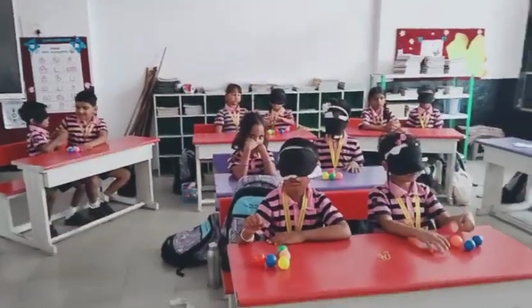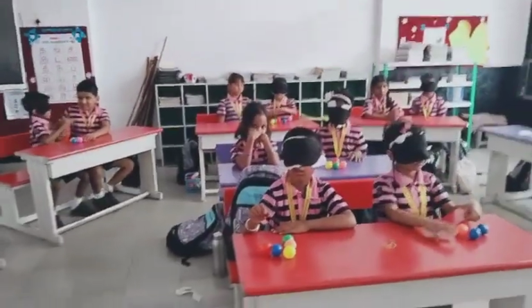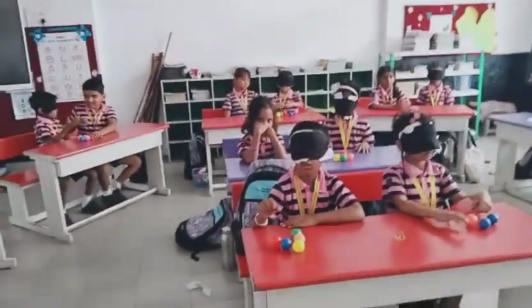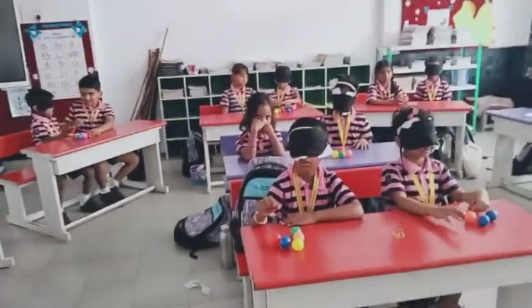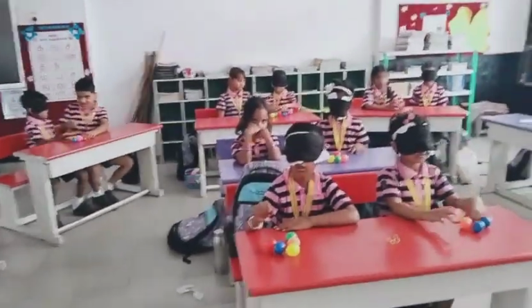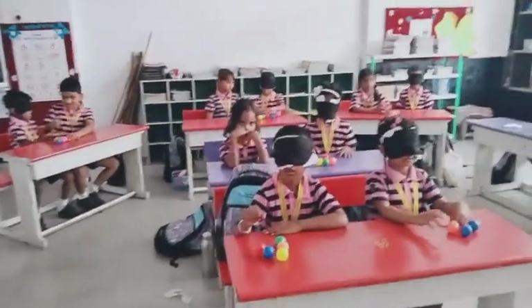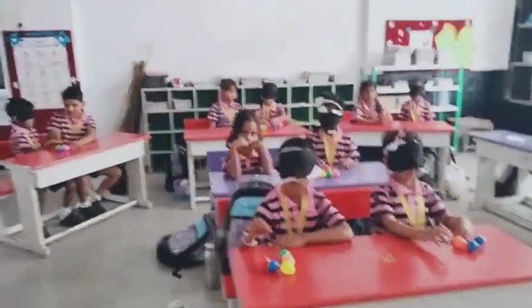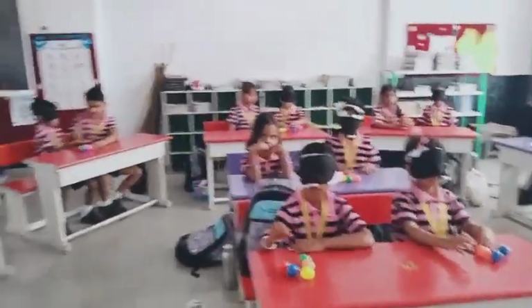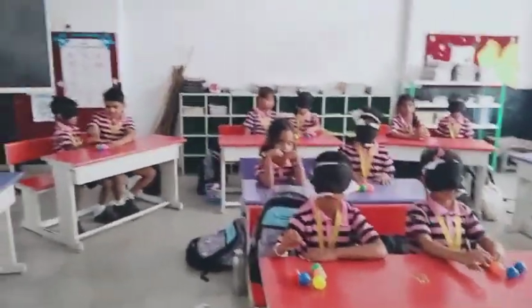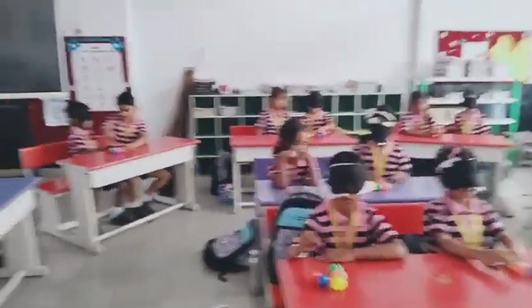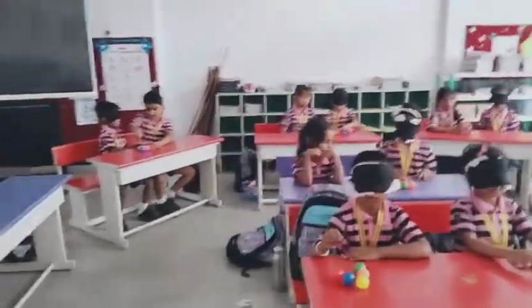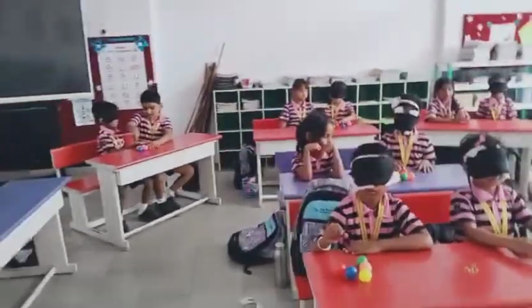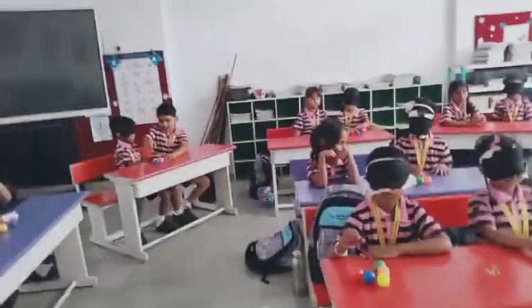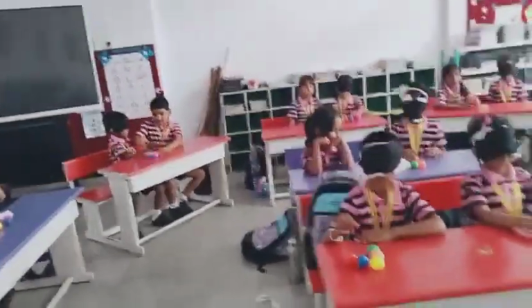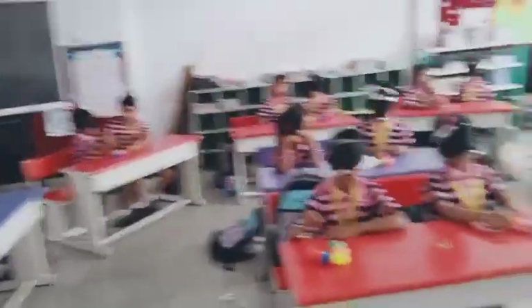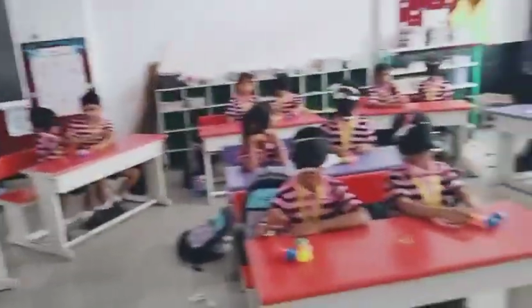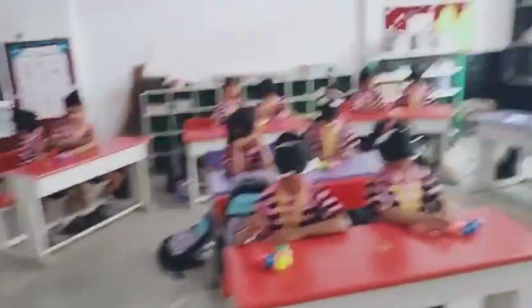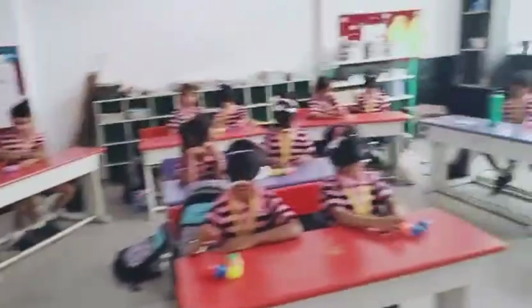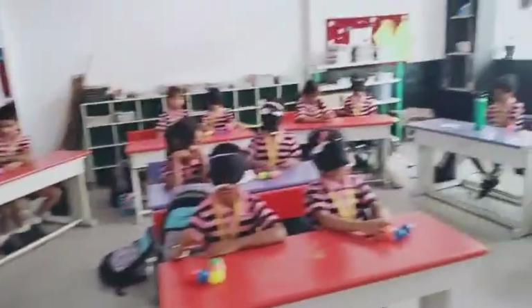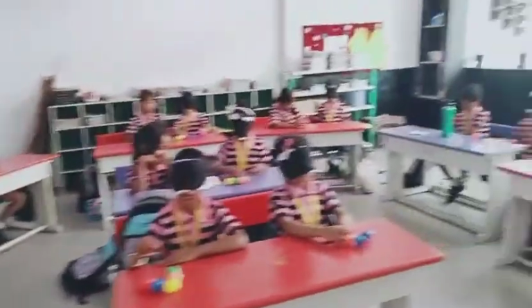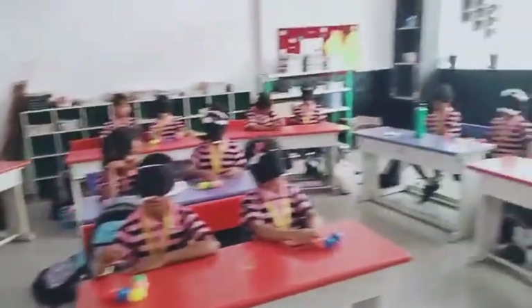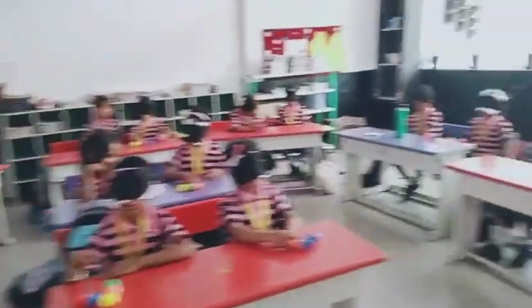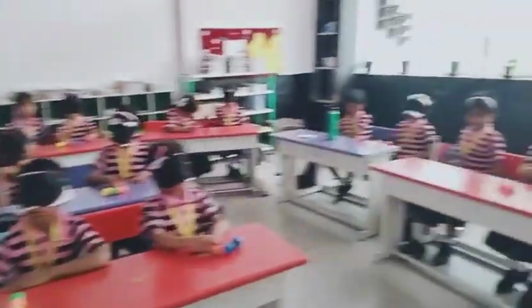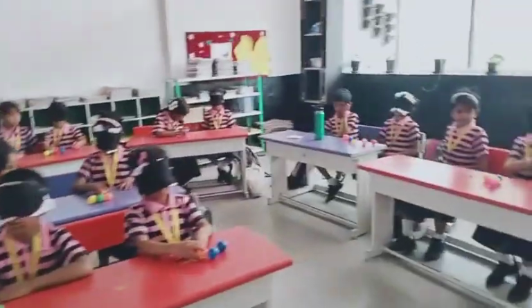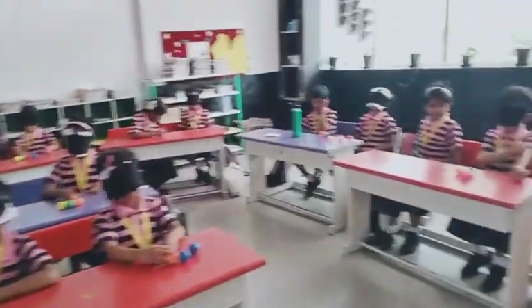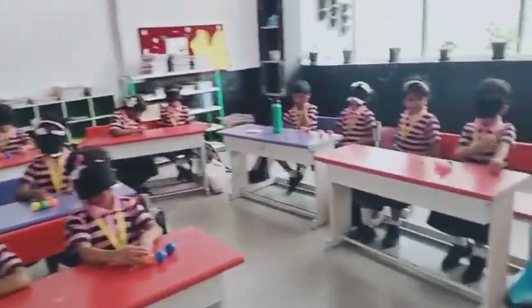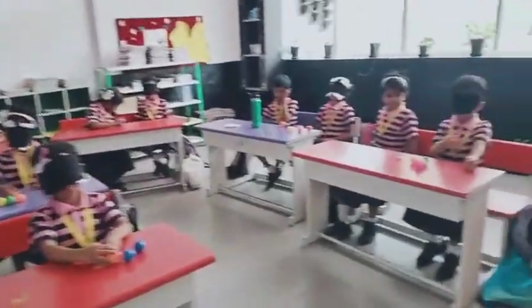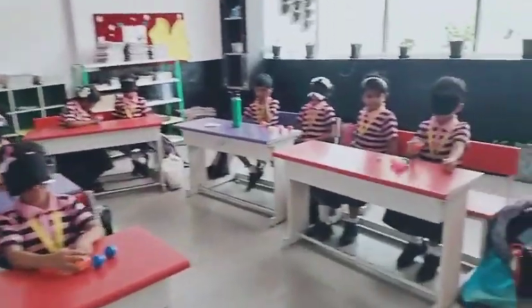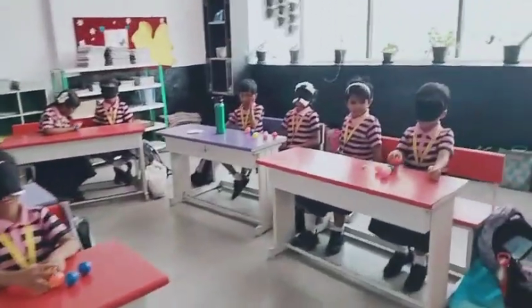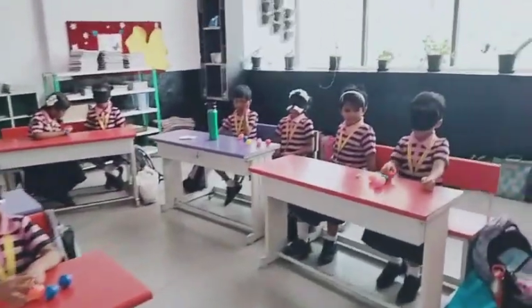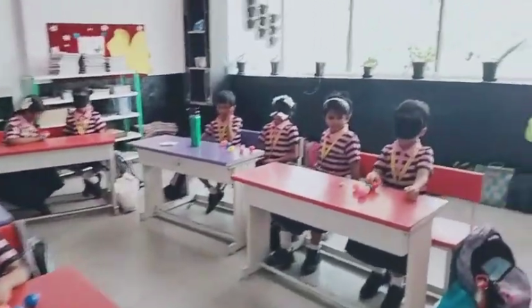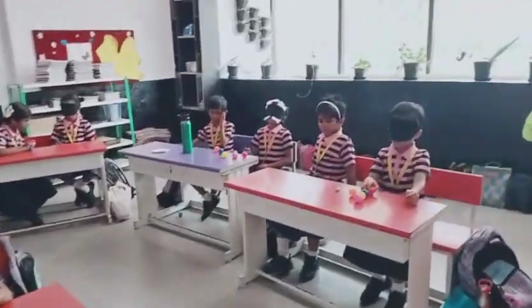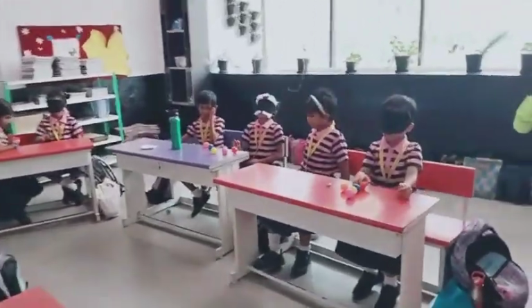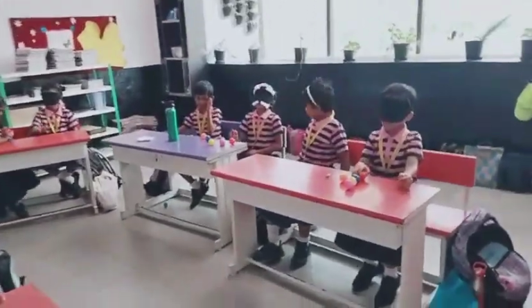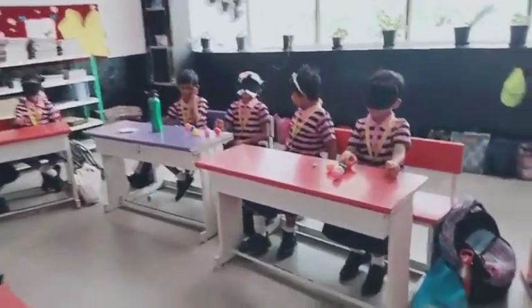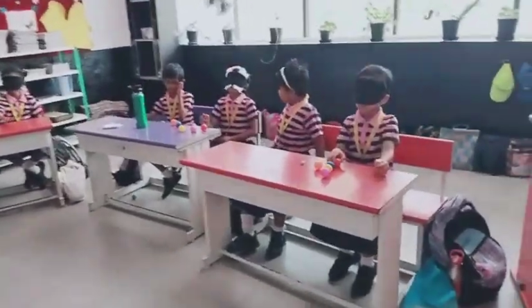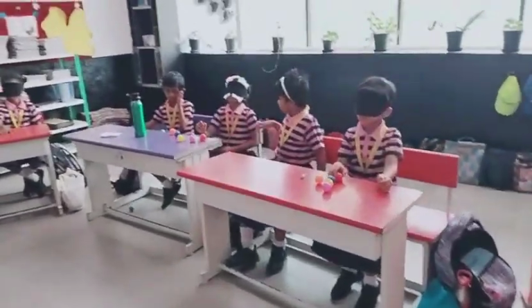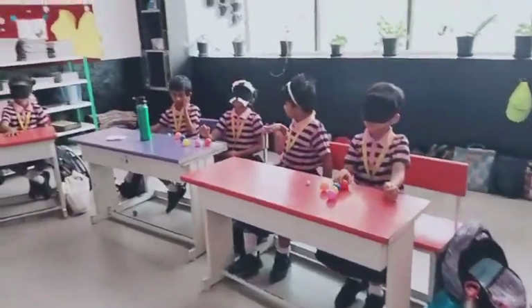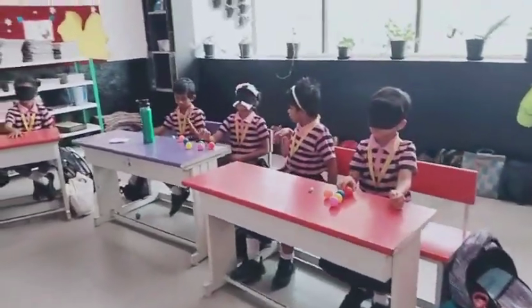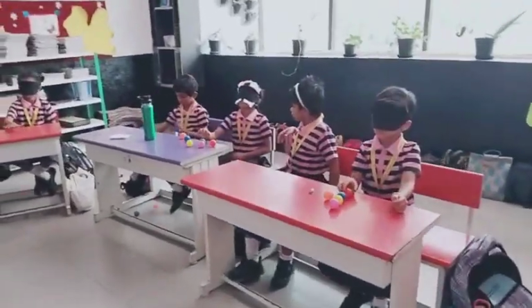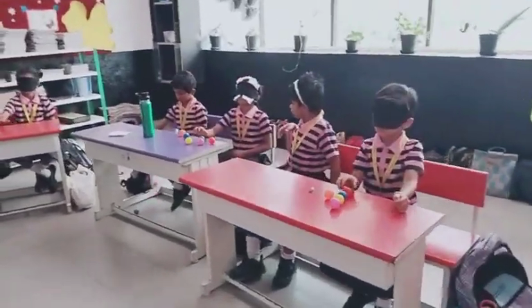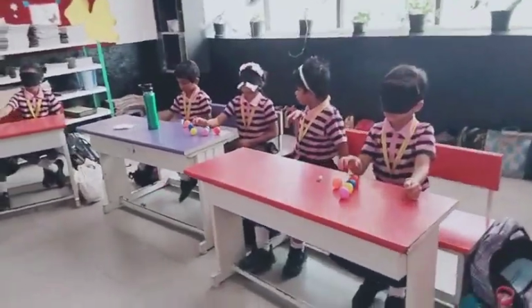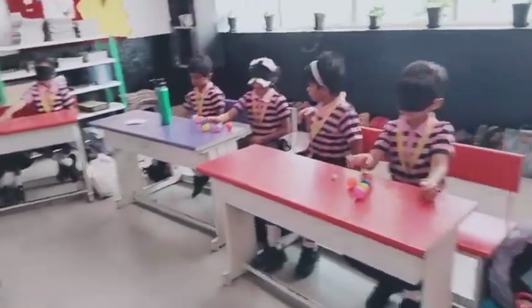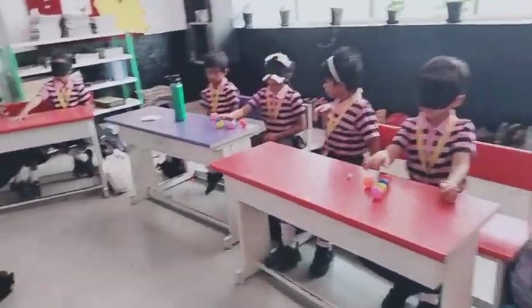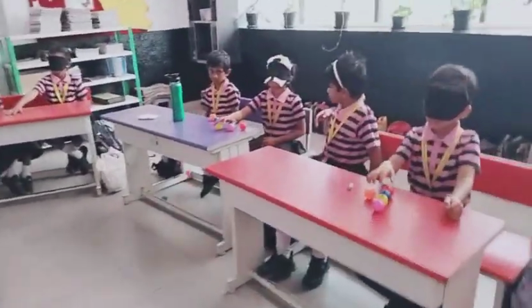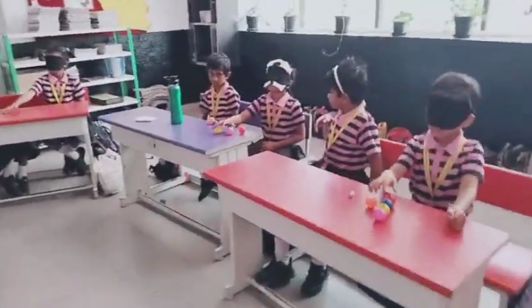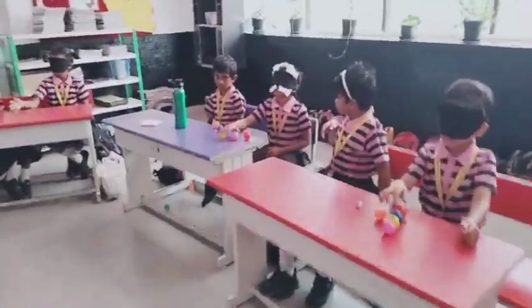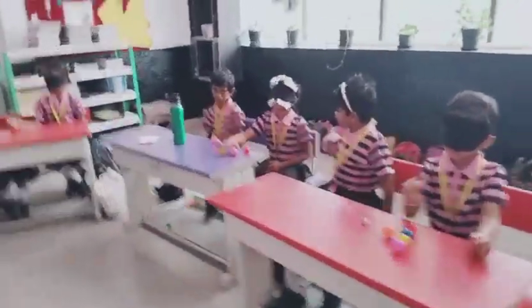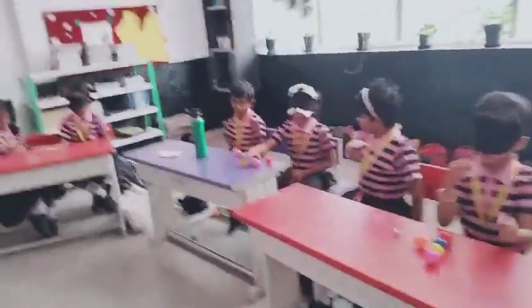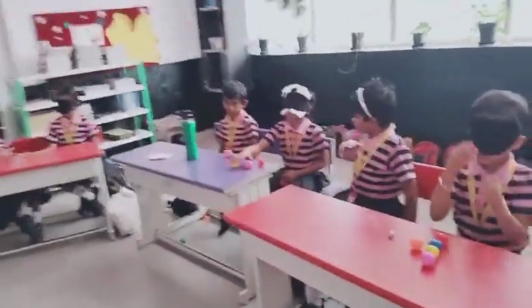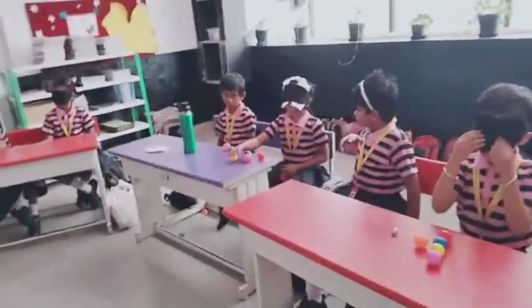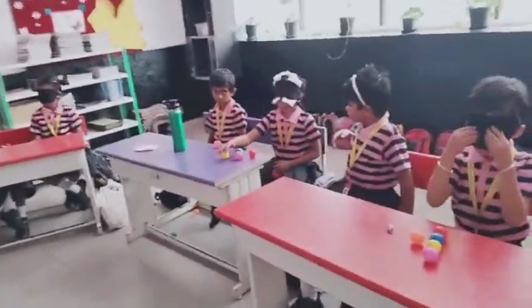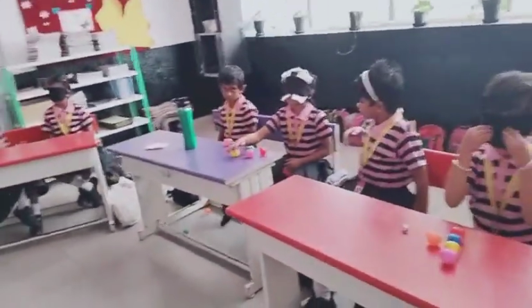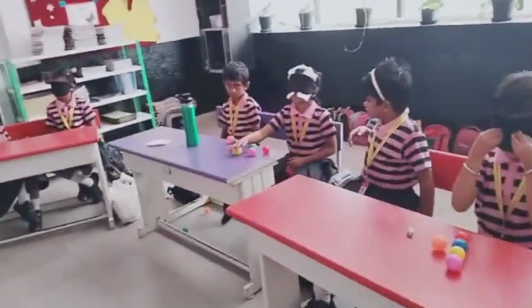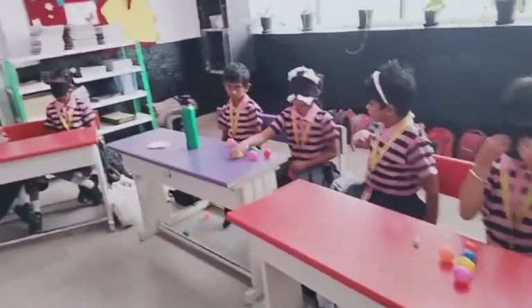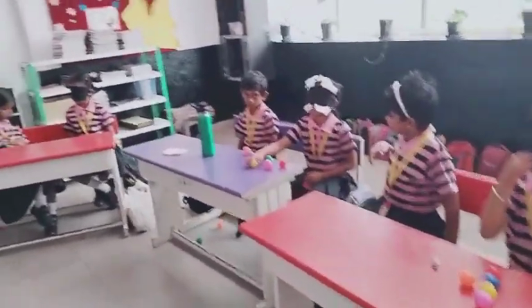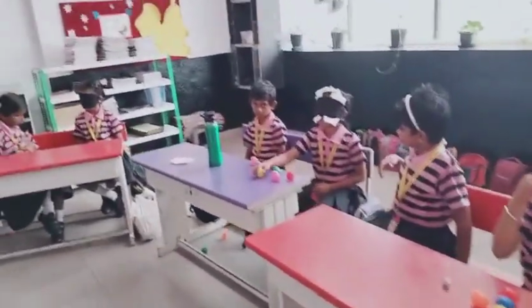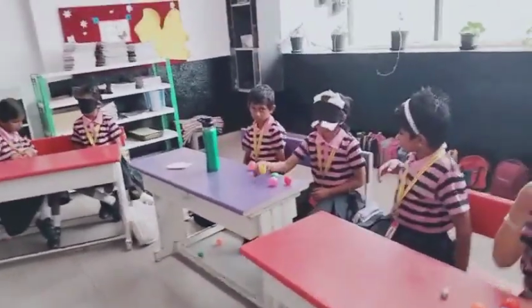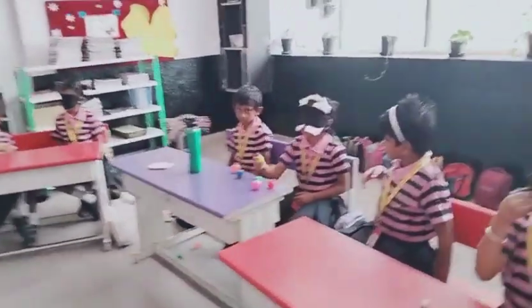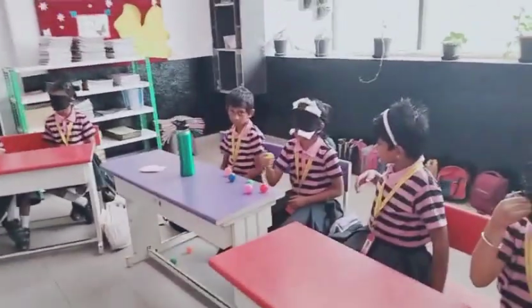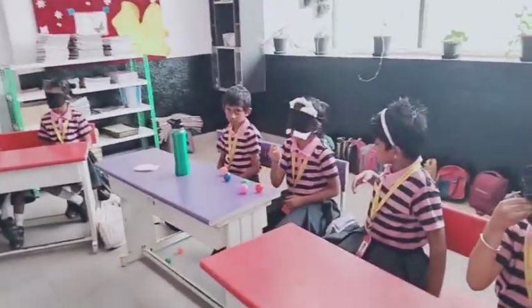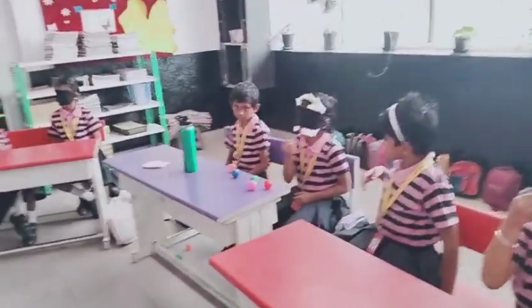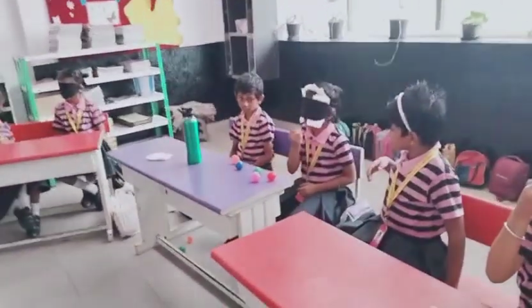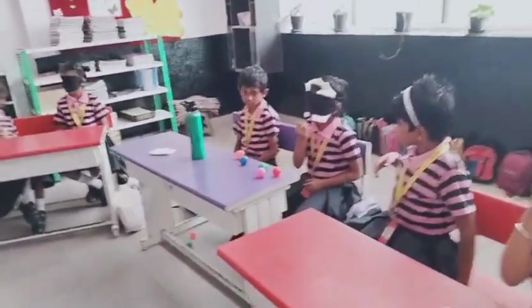Next, everybody pick the blue color. Everybody pick blue color.